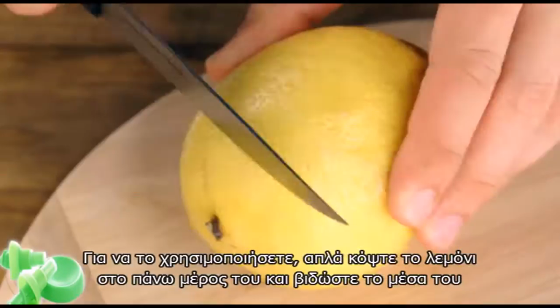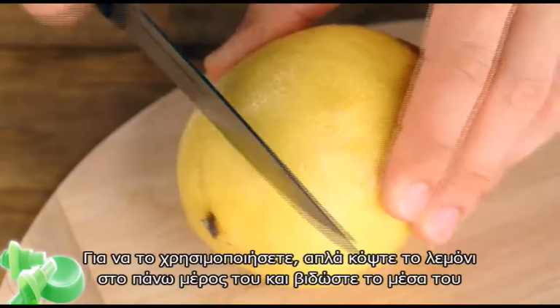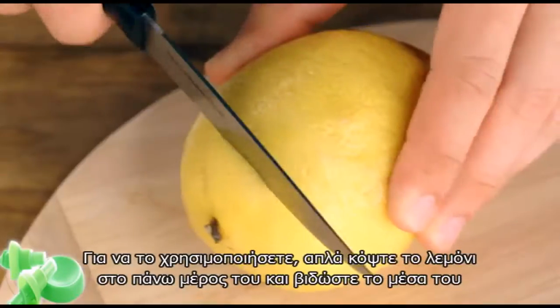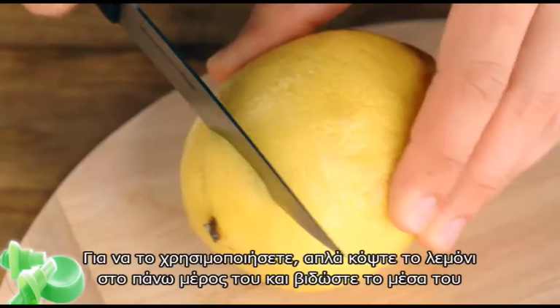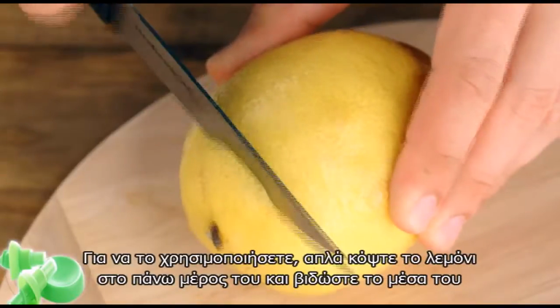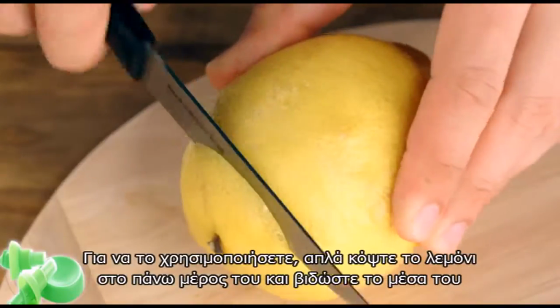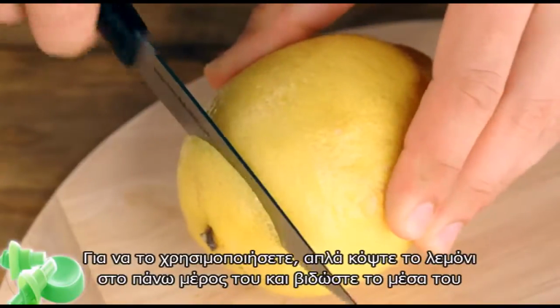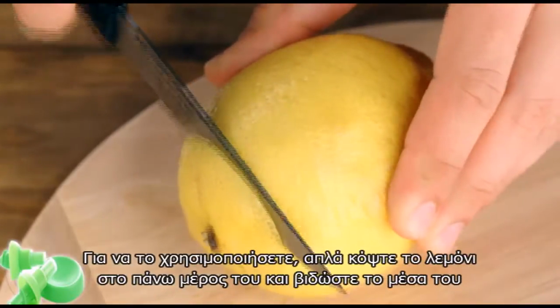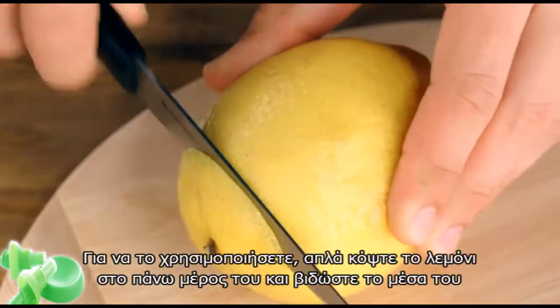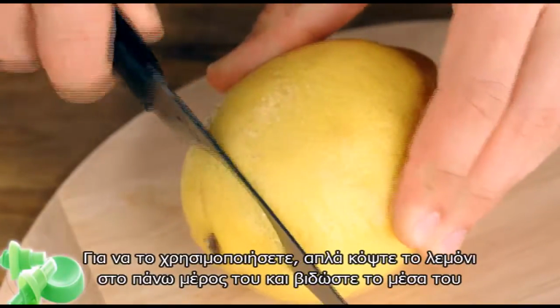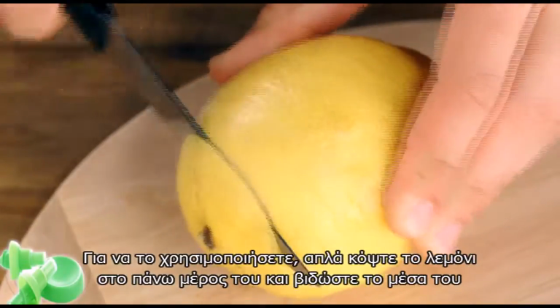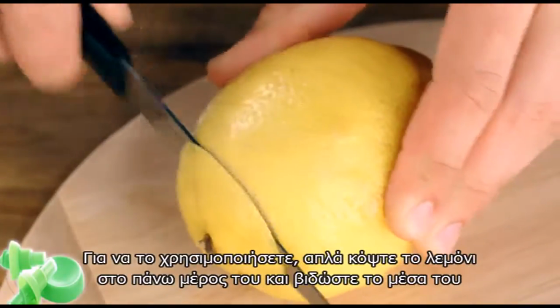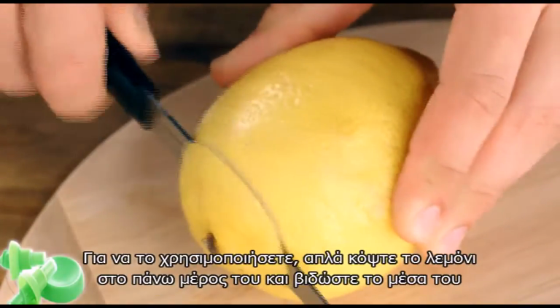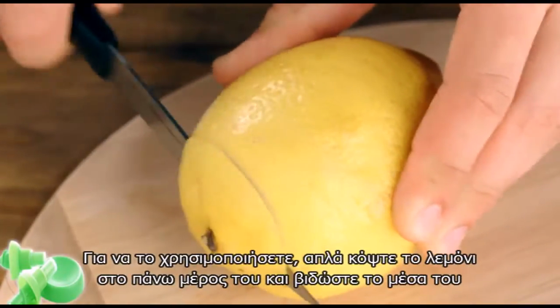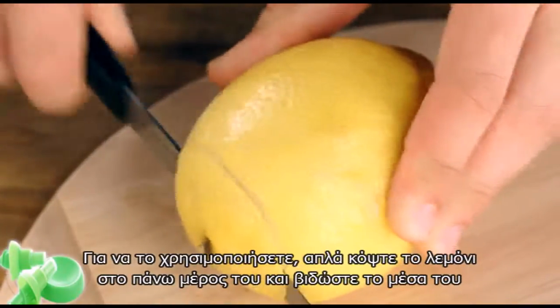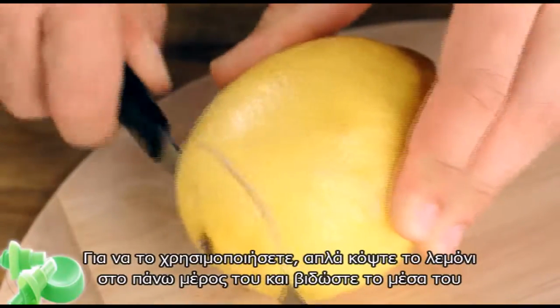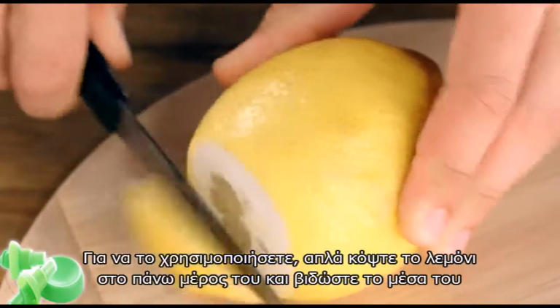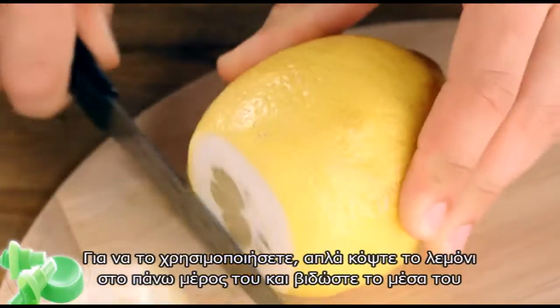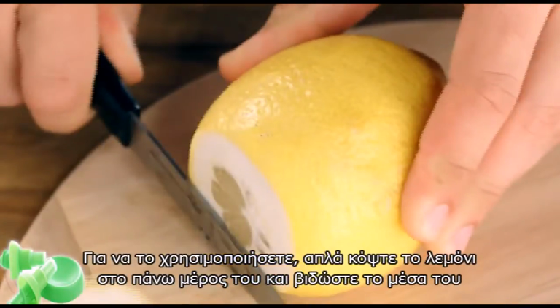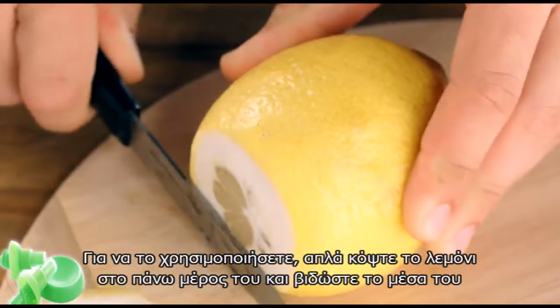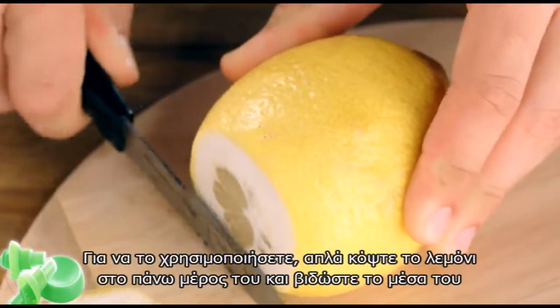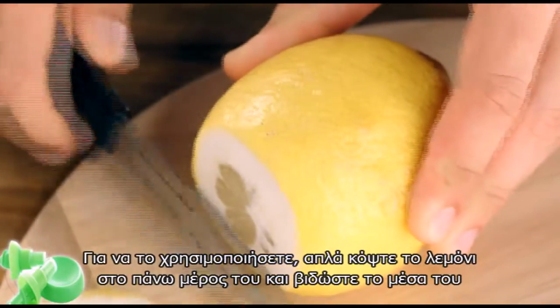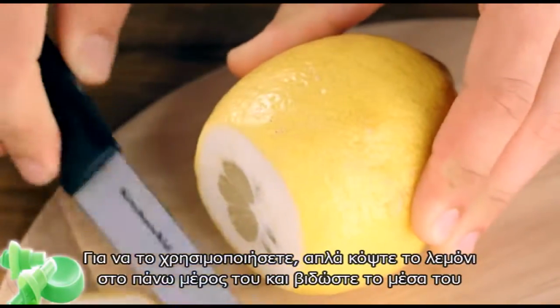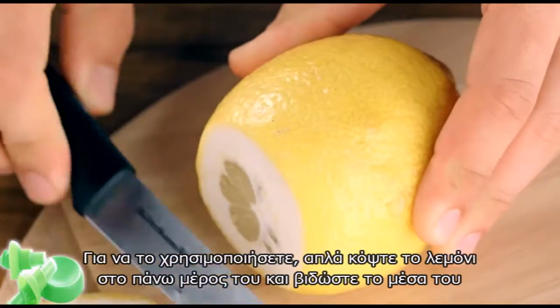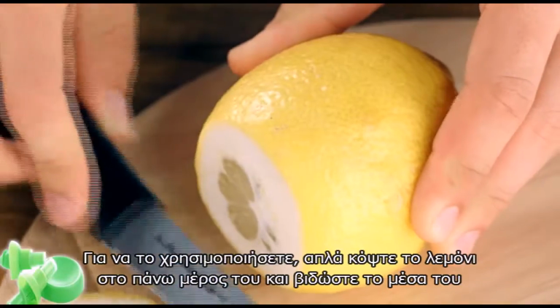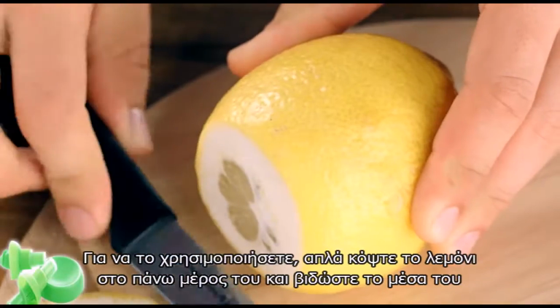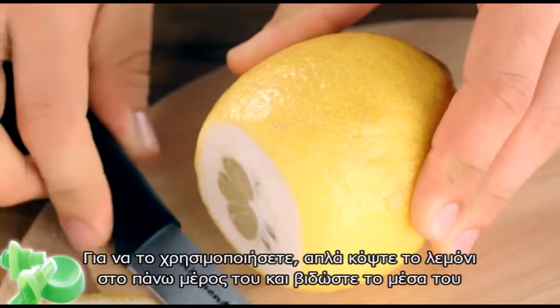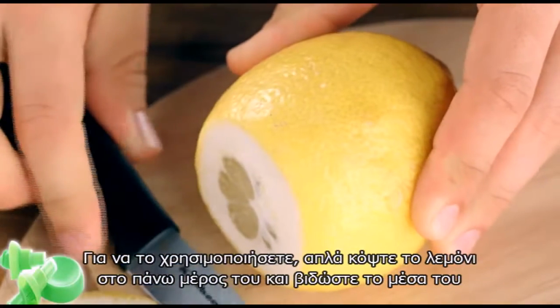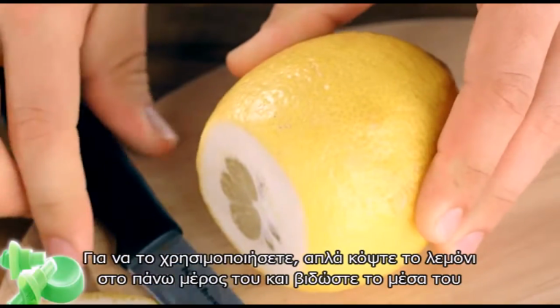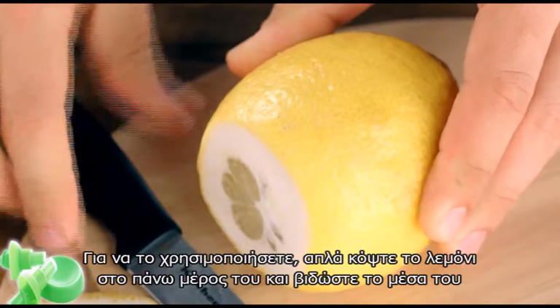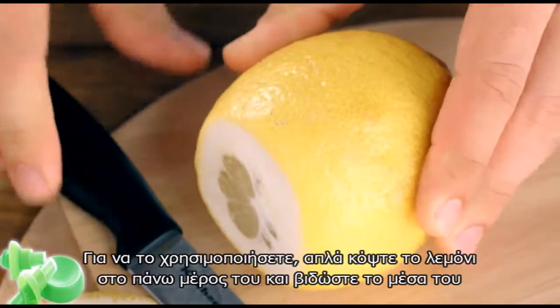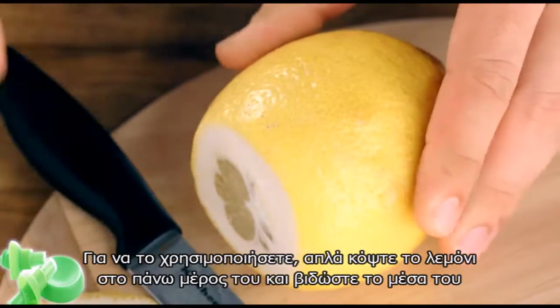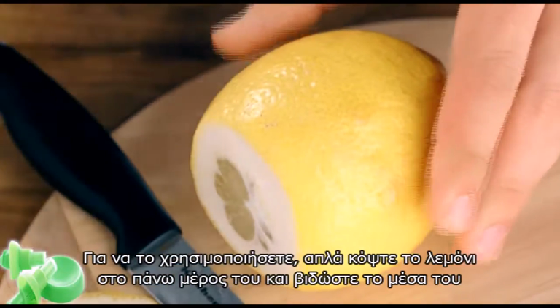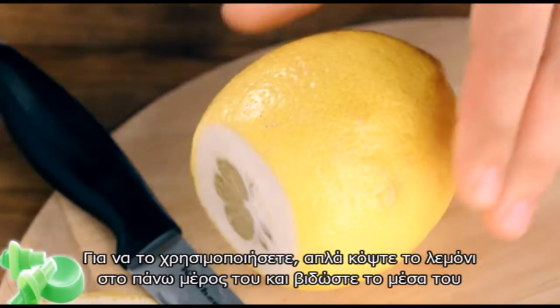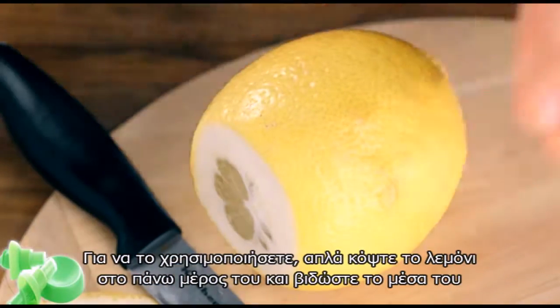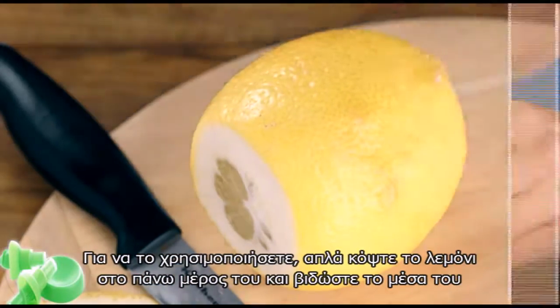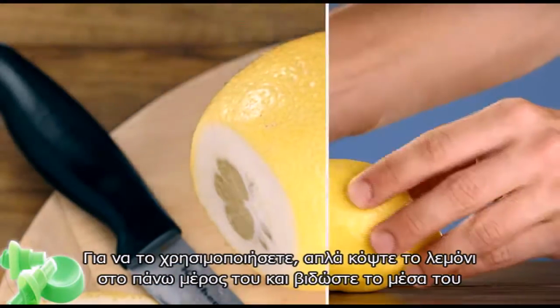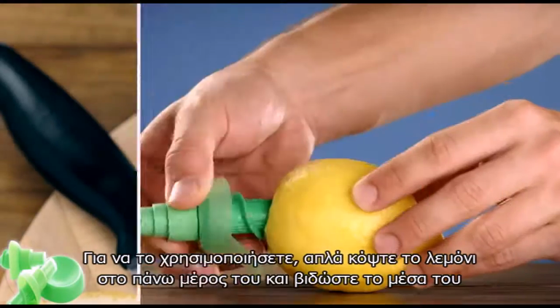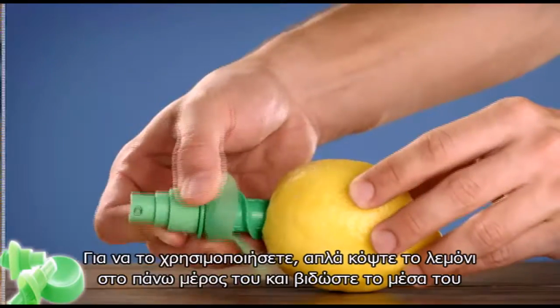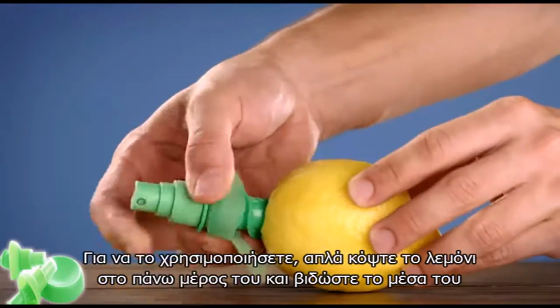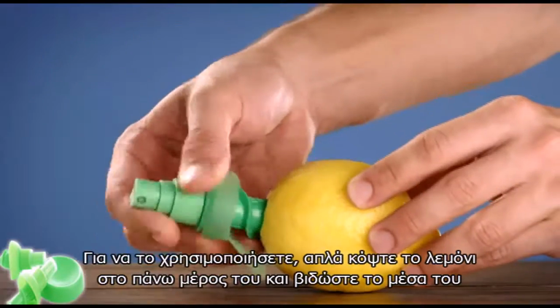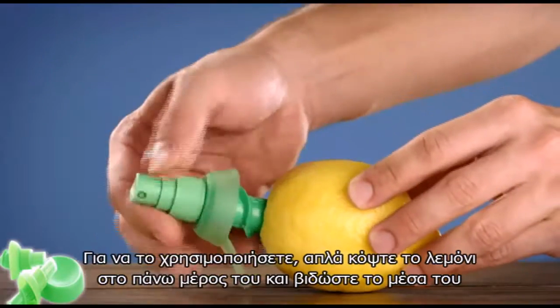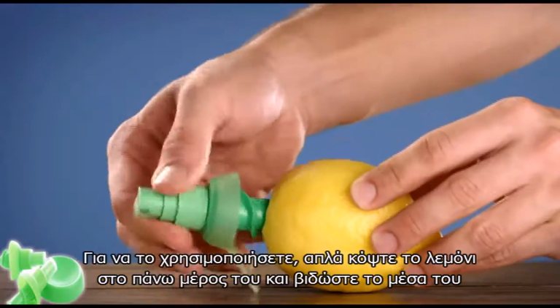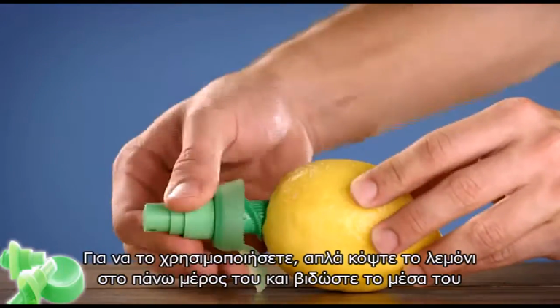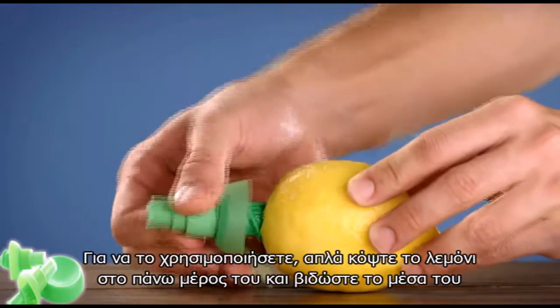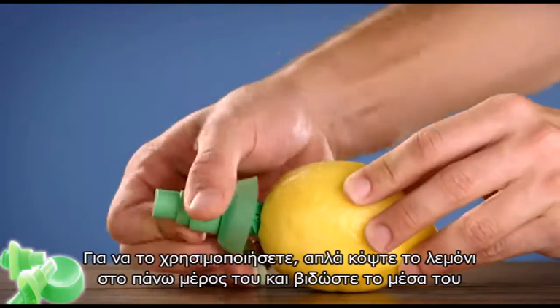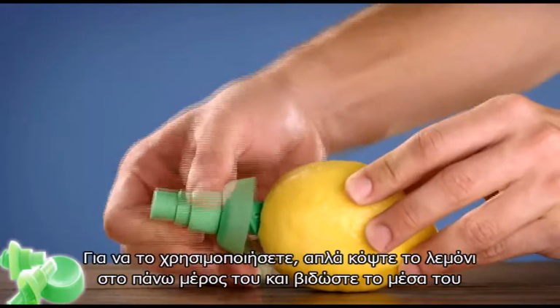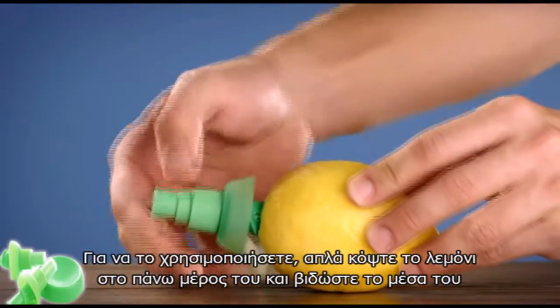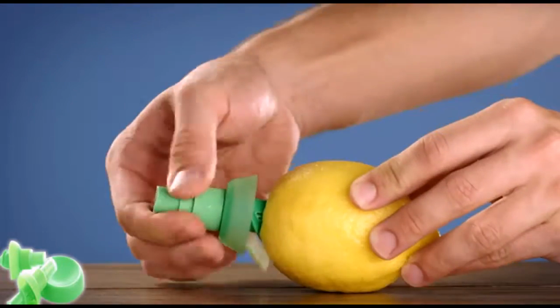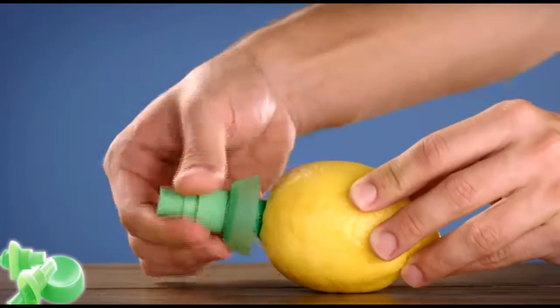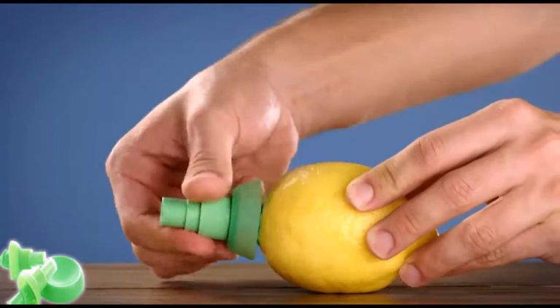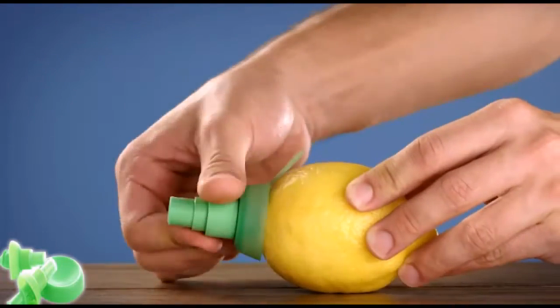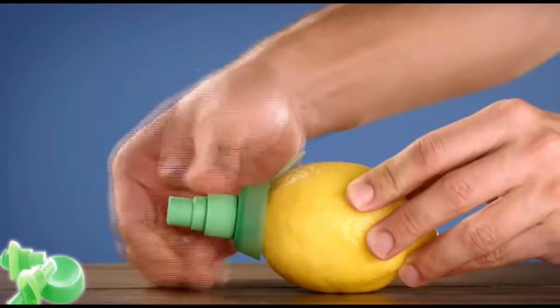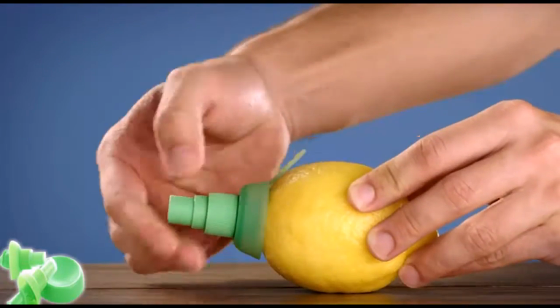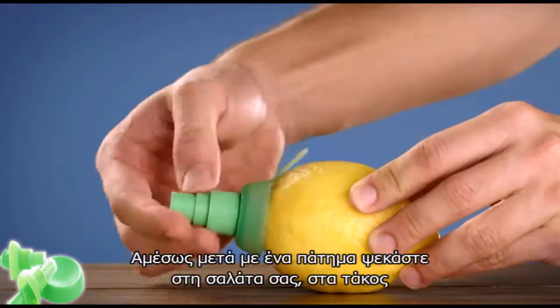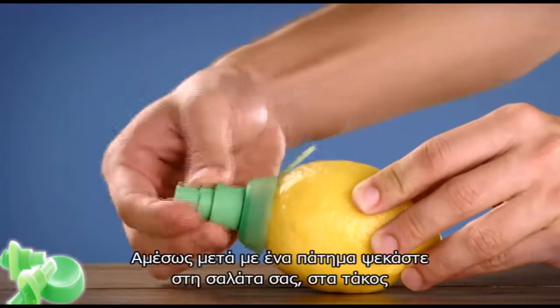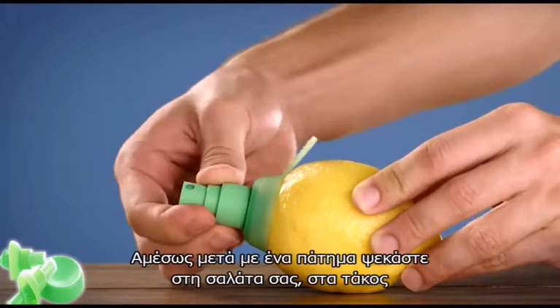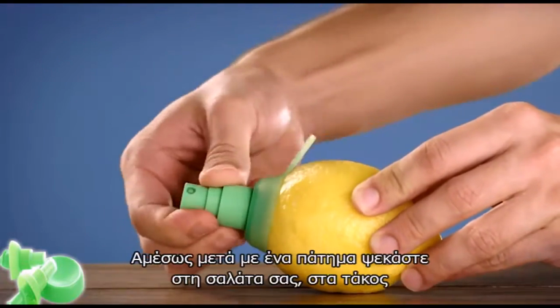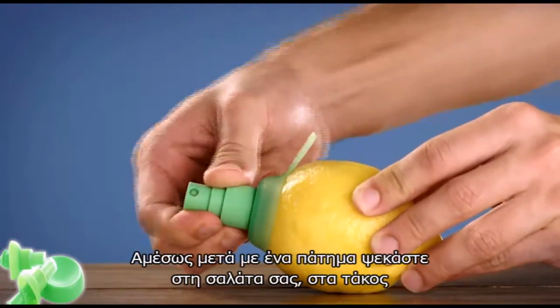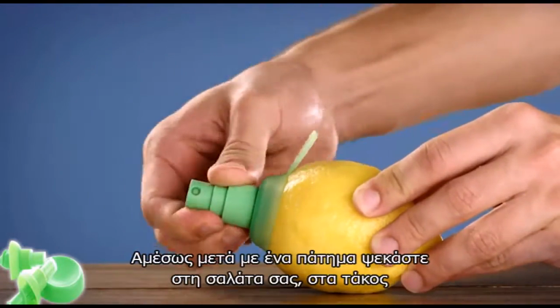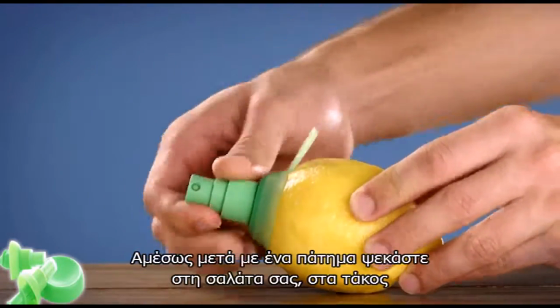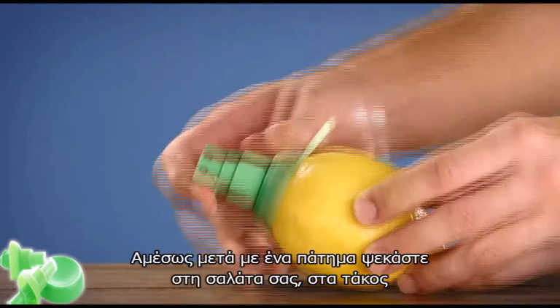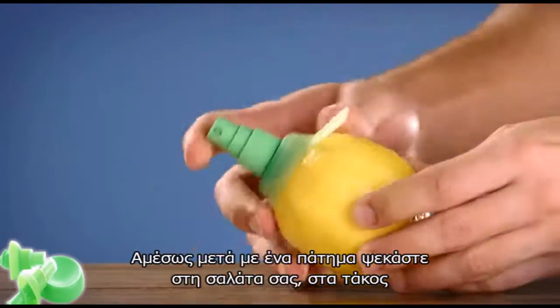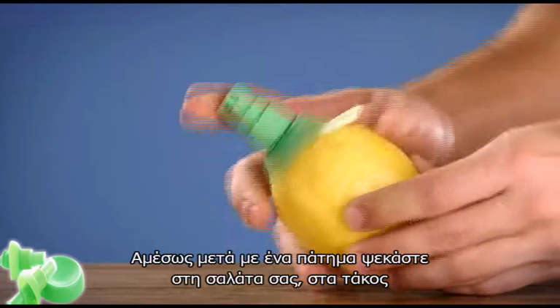To use the juice mister, simply remove the top from your ripe fruit and screw it in. Then with a simple press, you're ready to season your food.